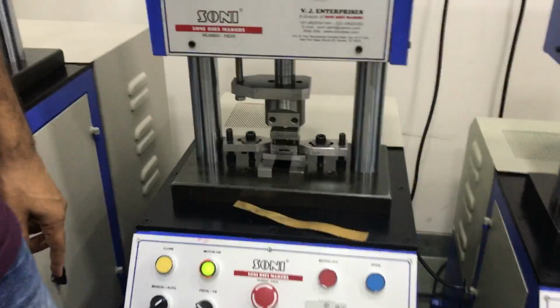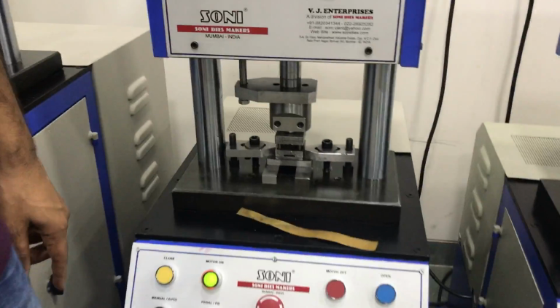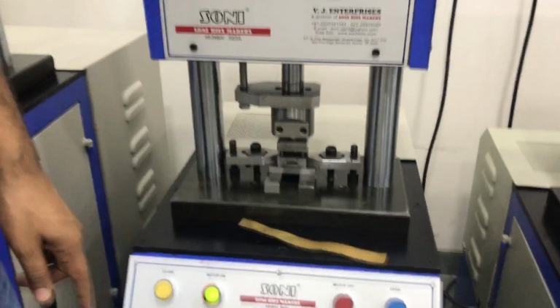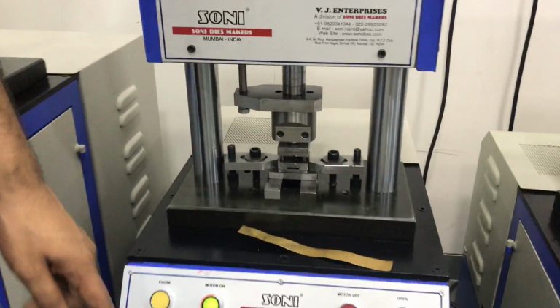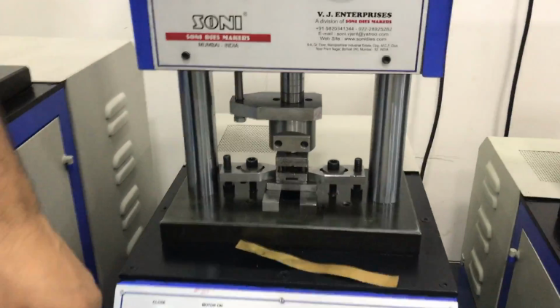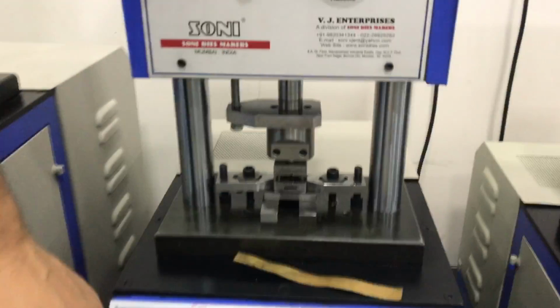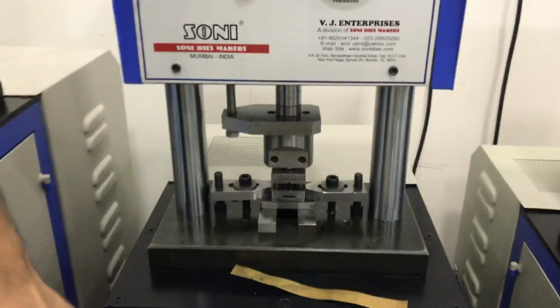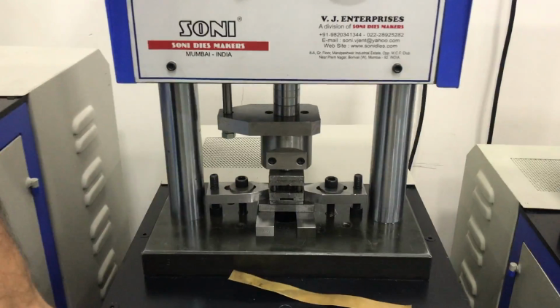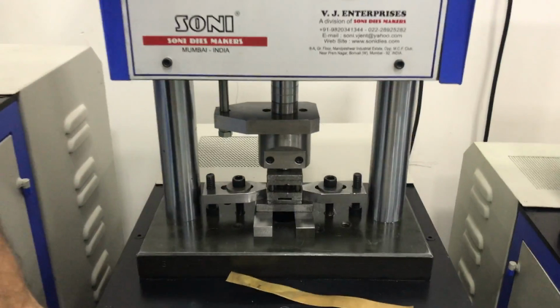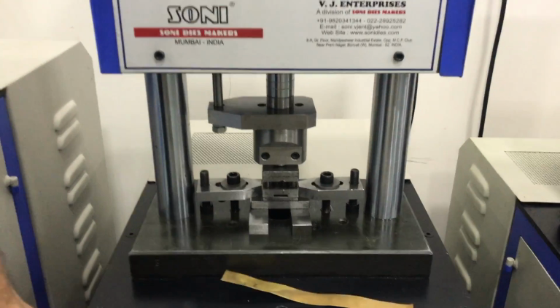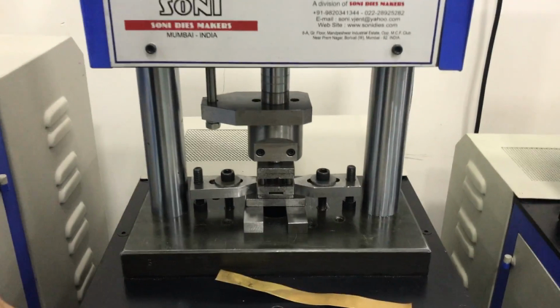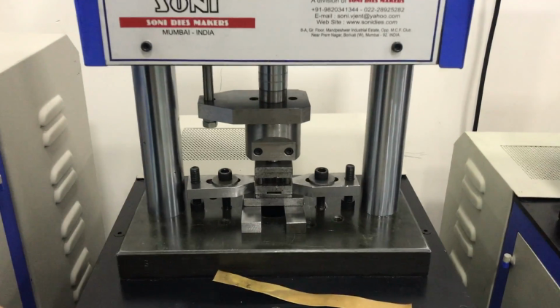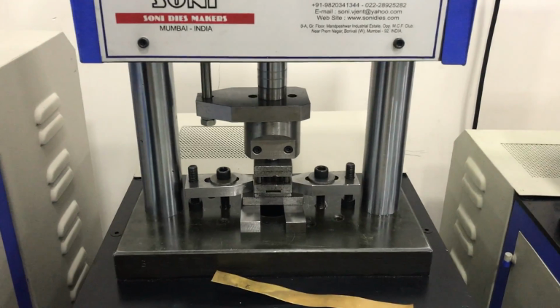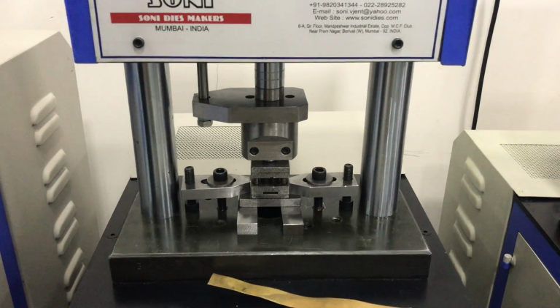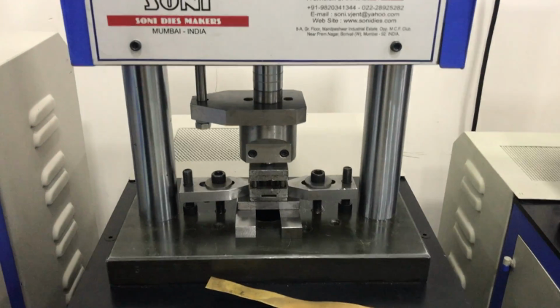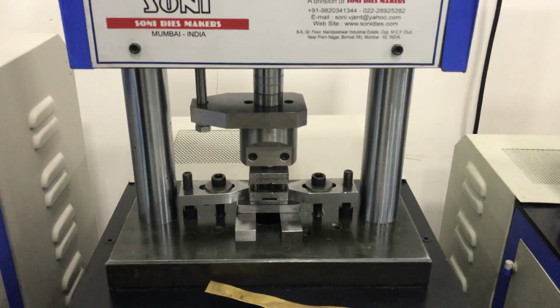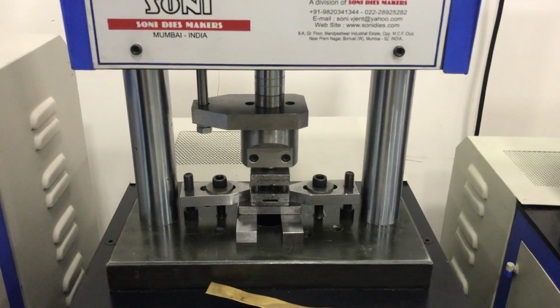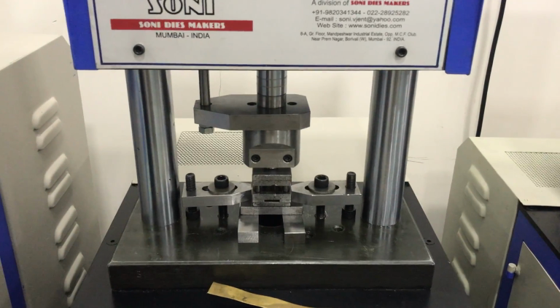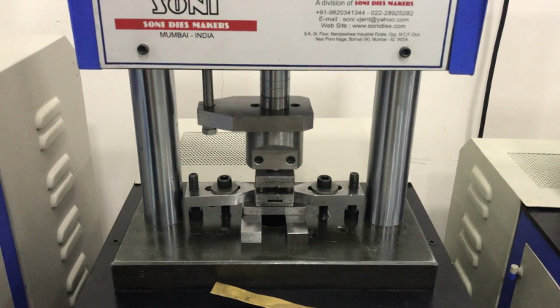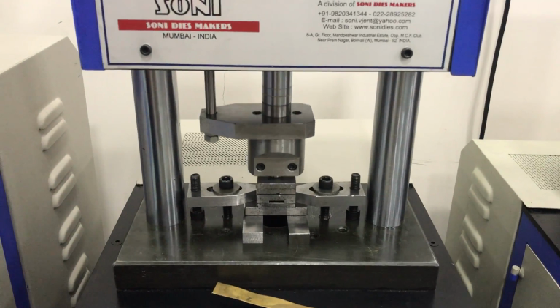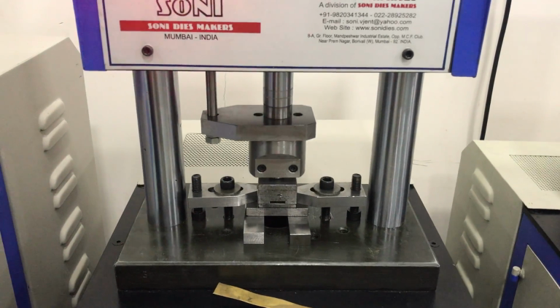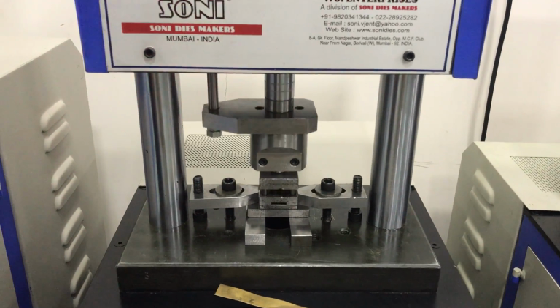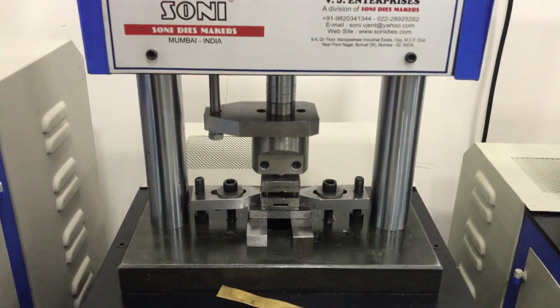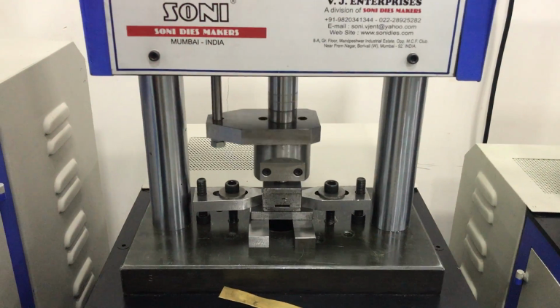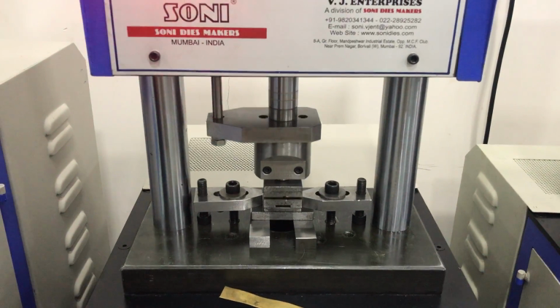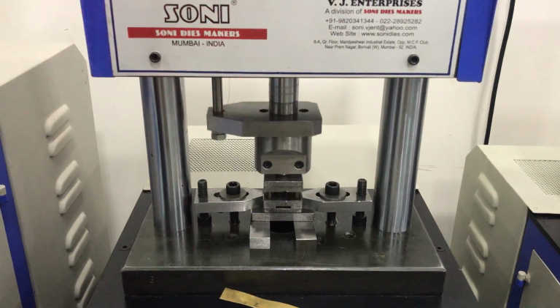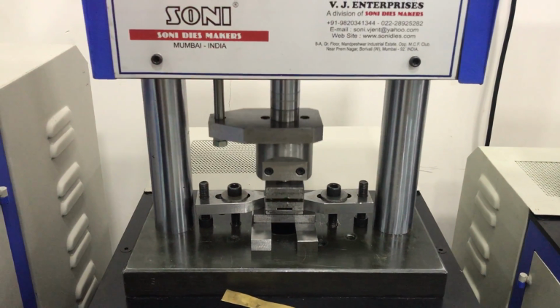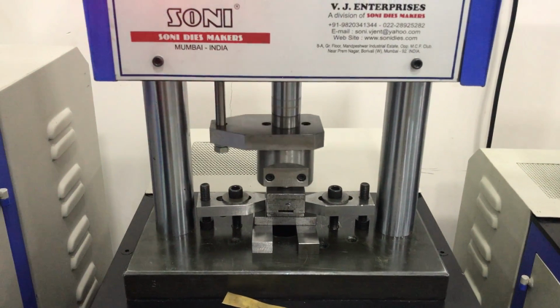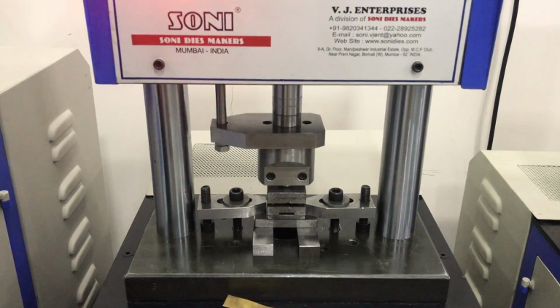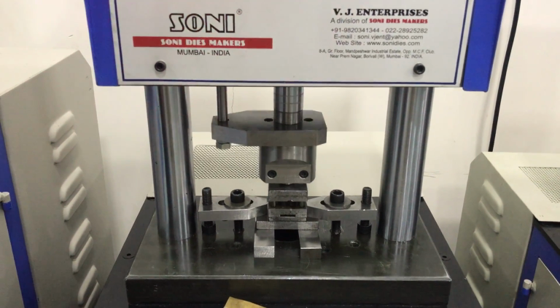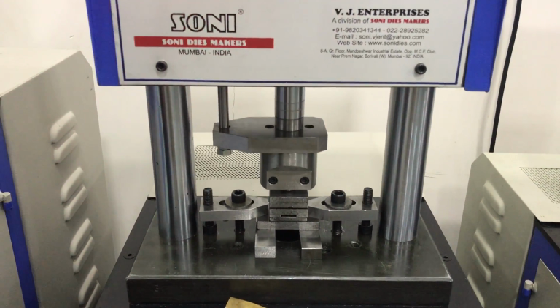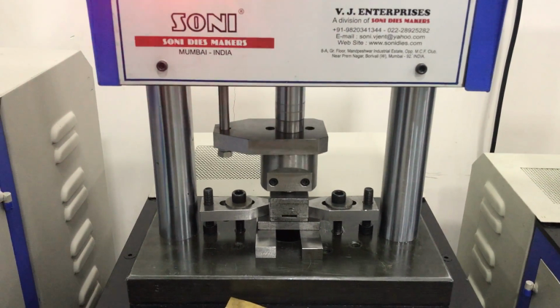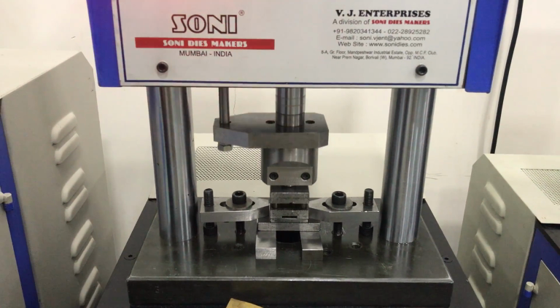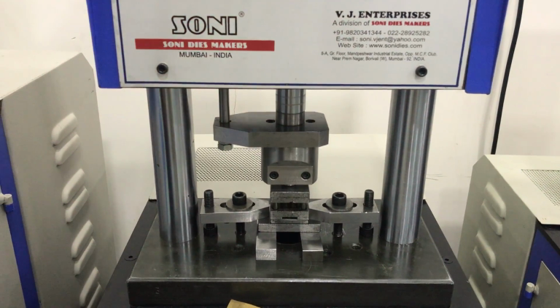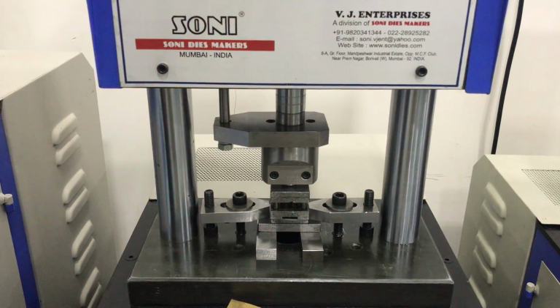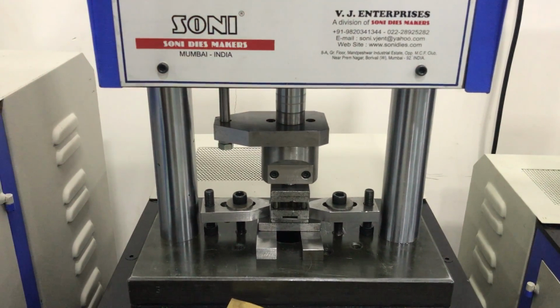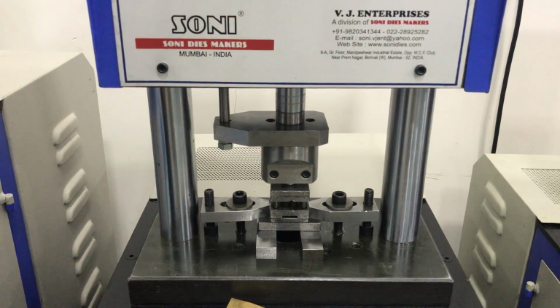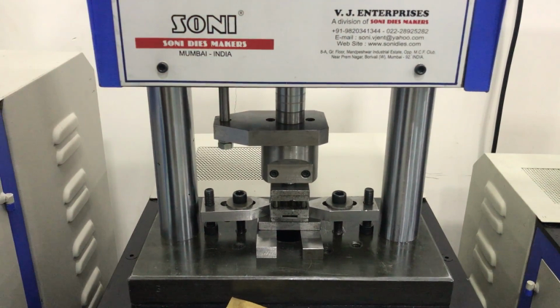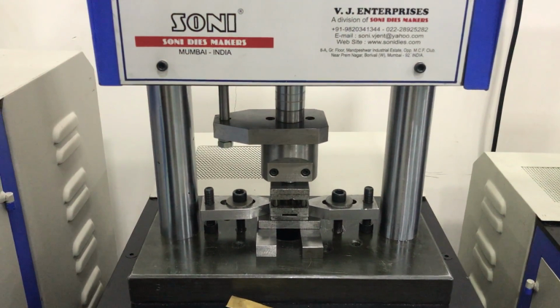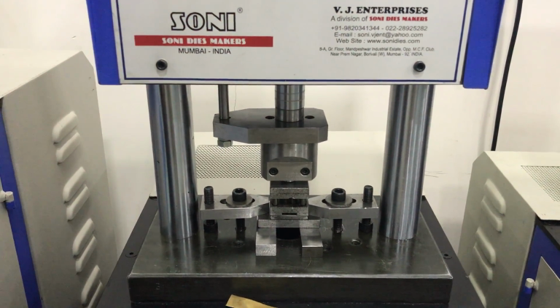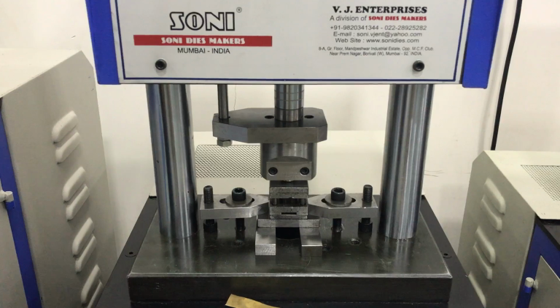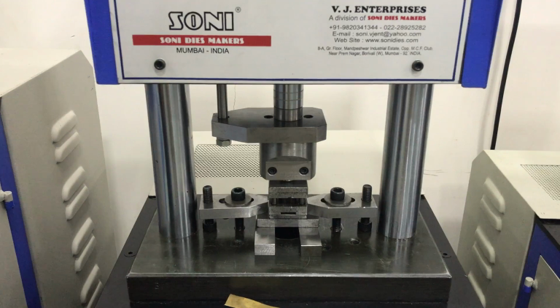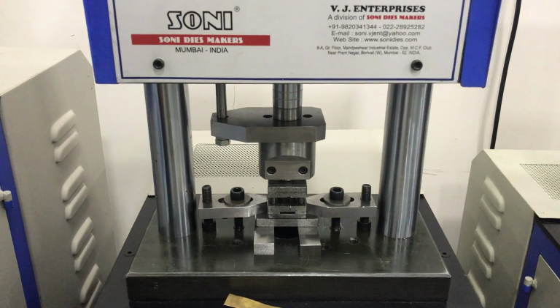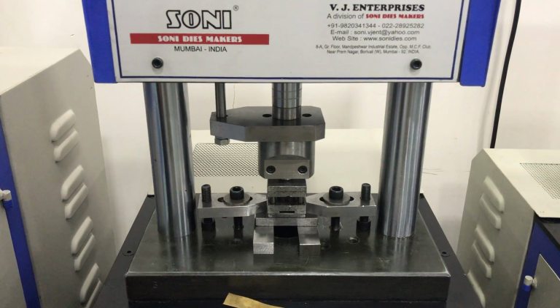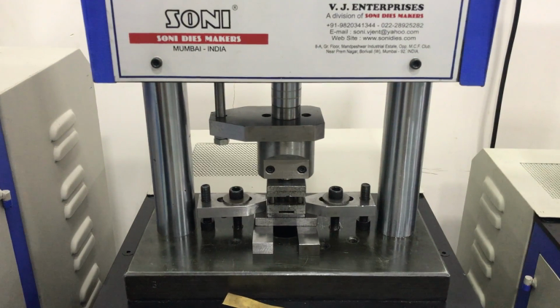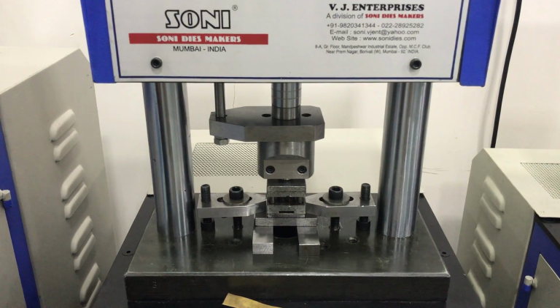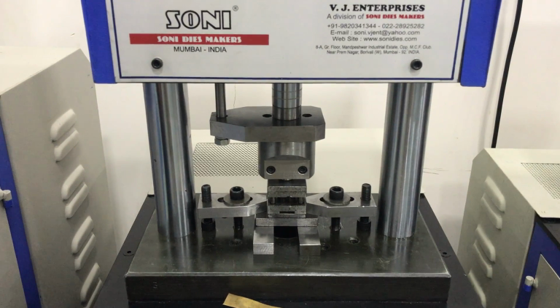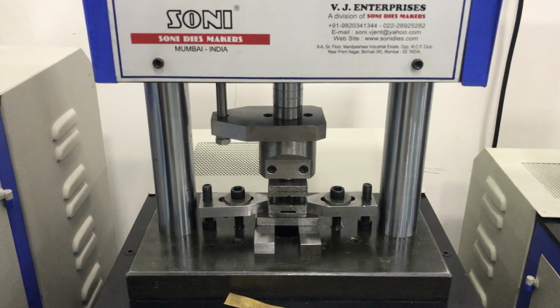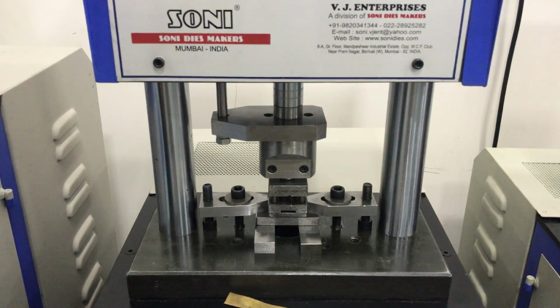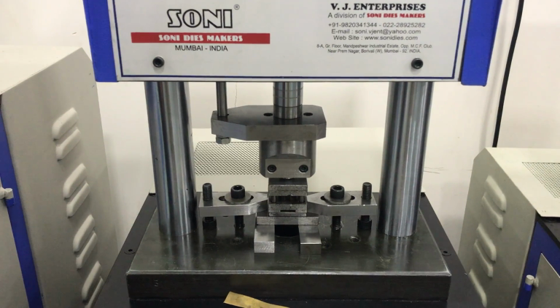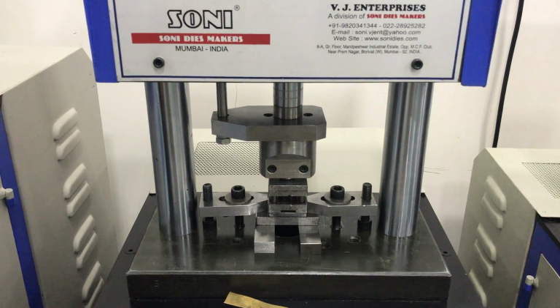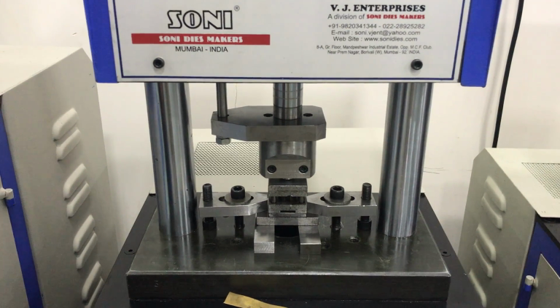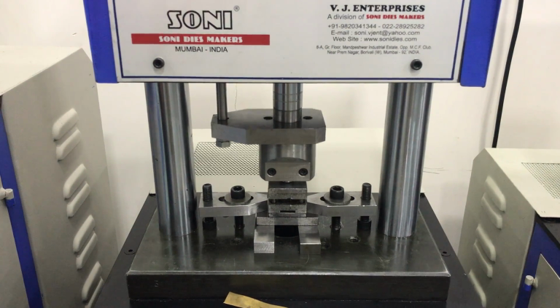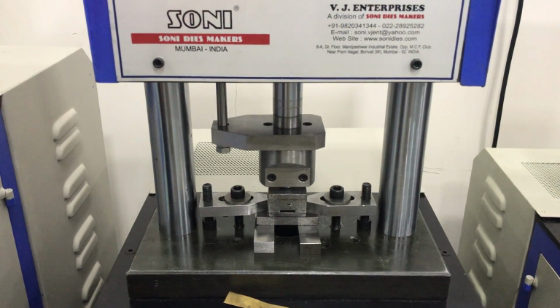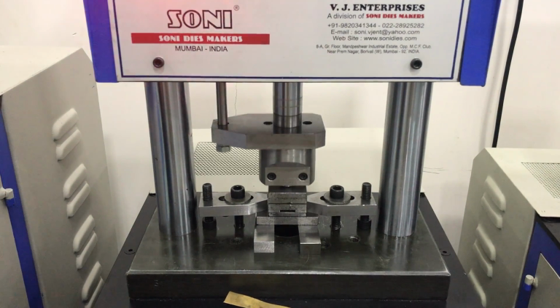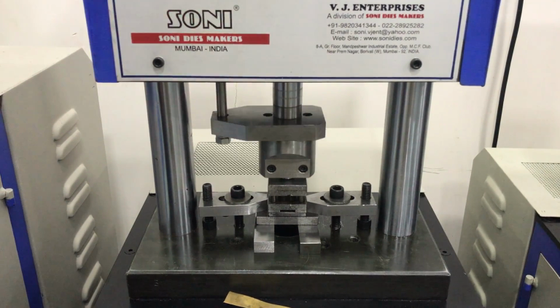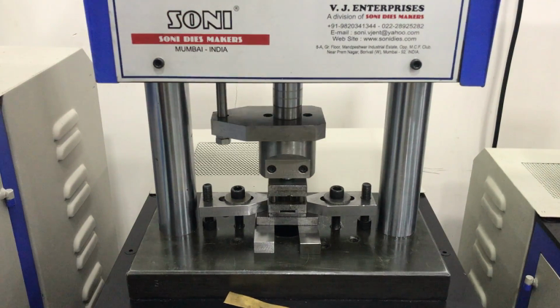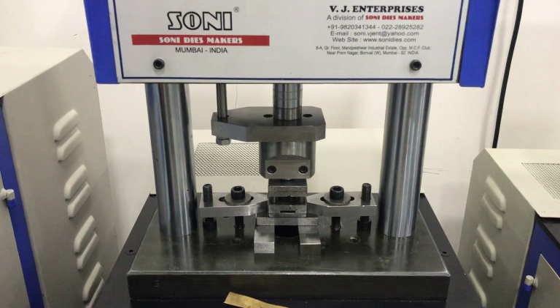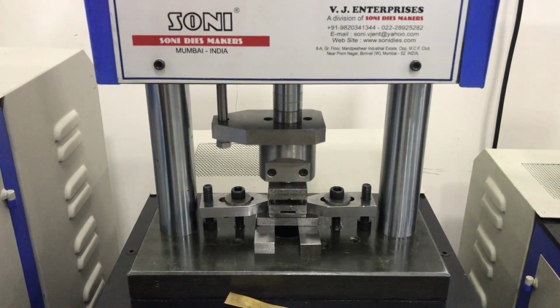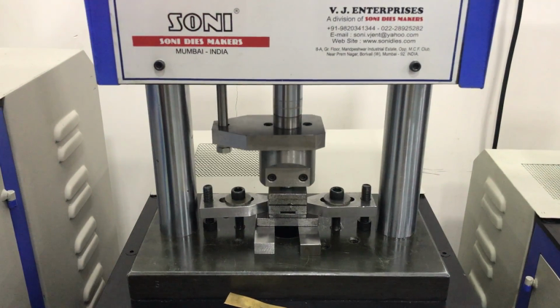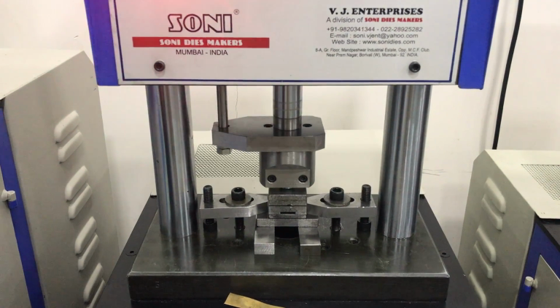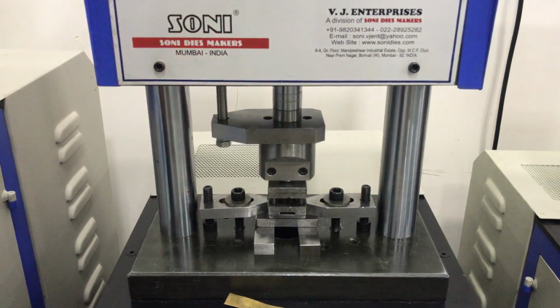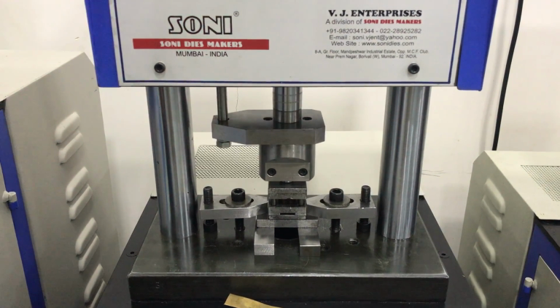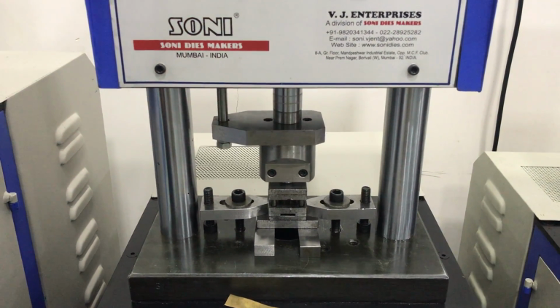If we press the foot switch continuously, it works continuously. If we press the foot switch one by one, it cuts one by one.